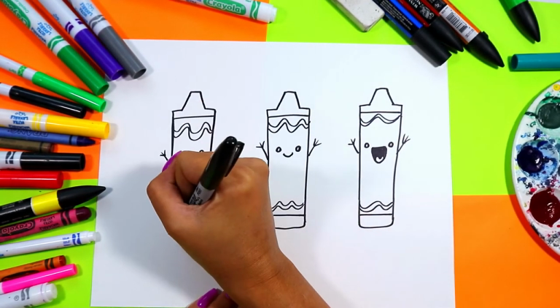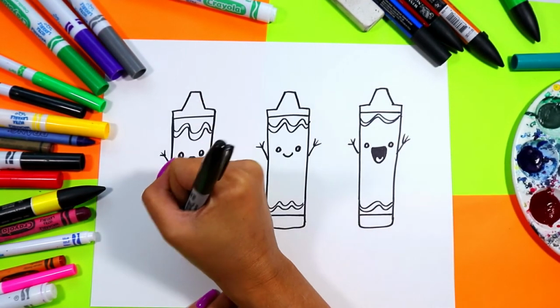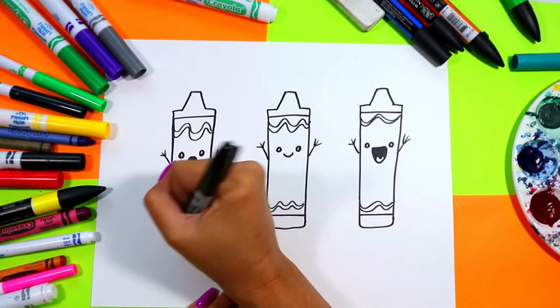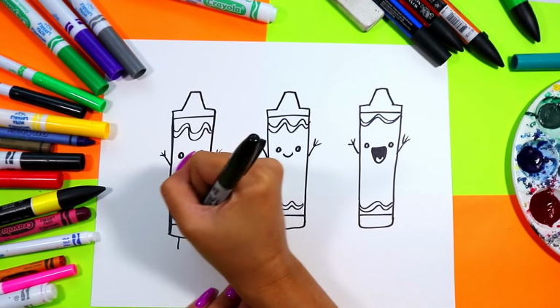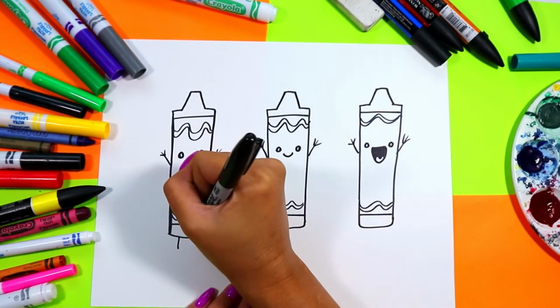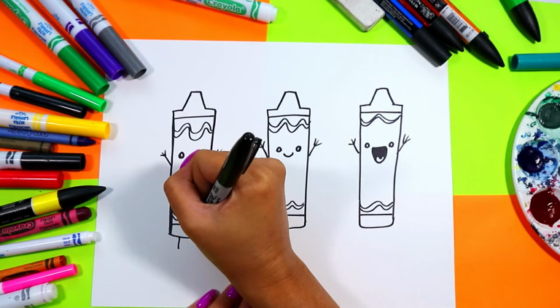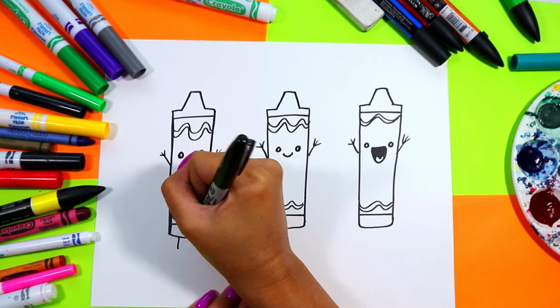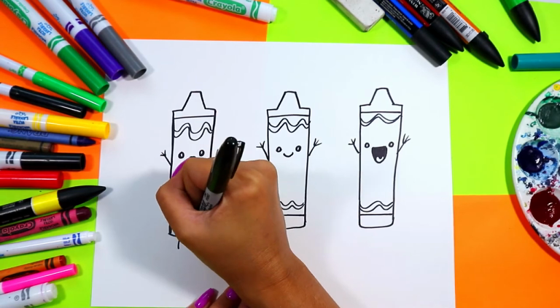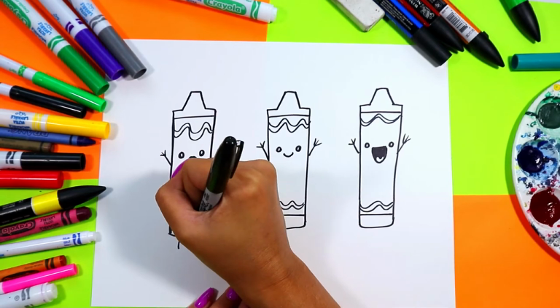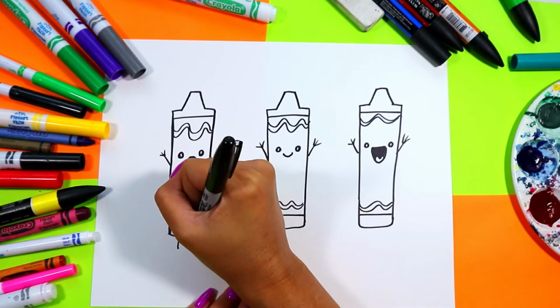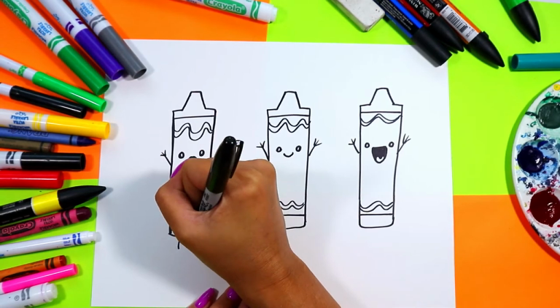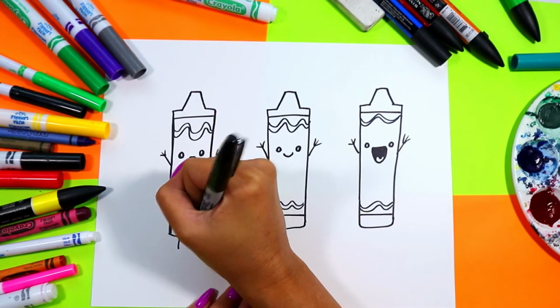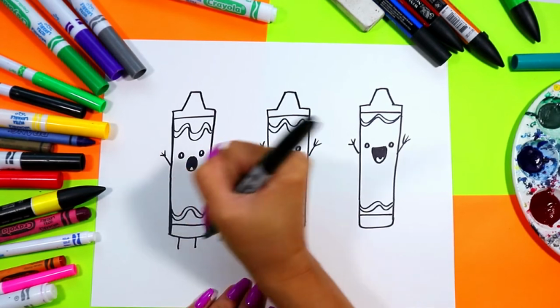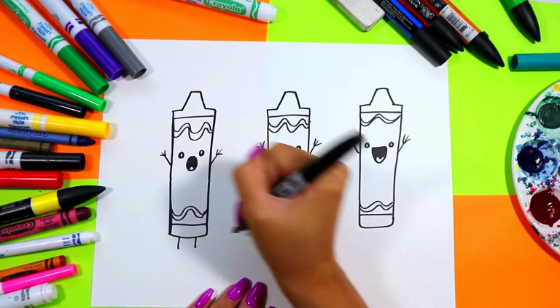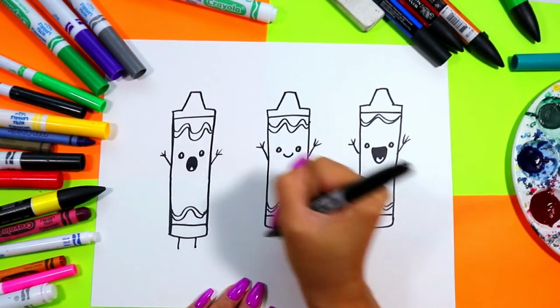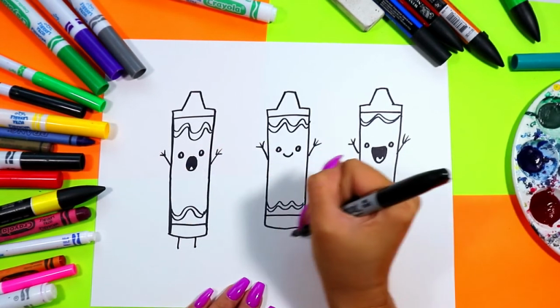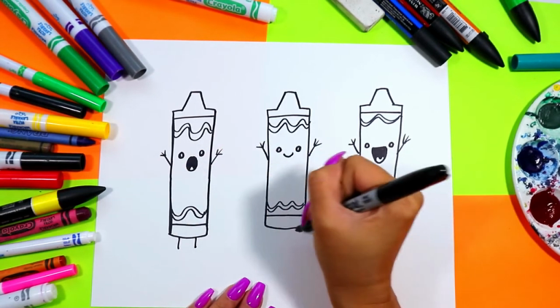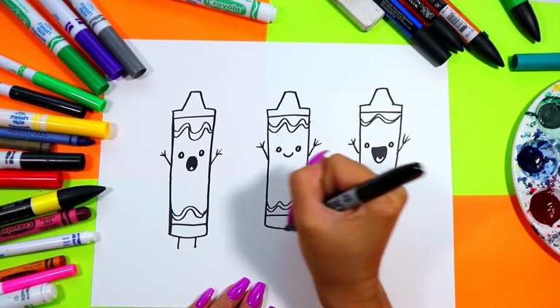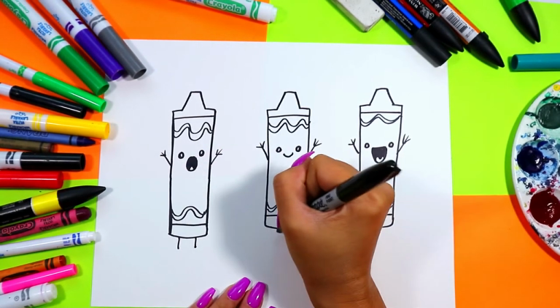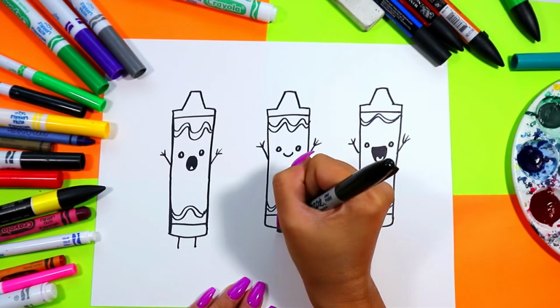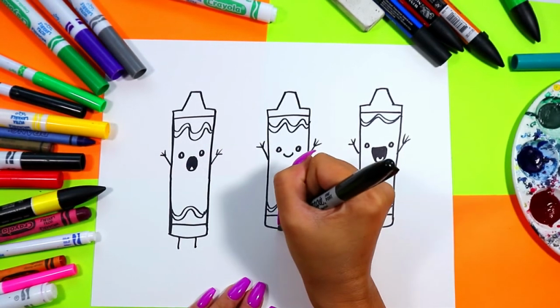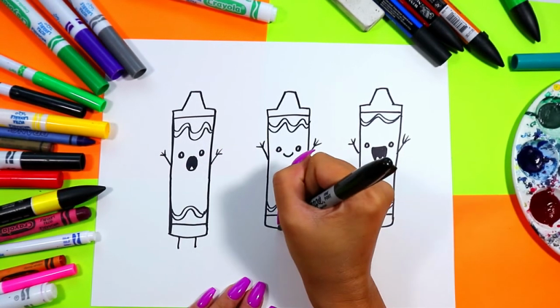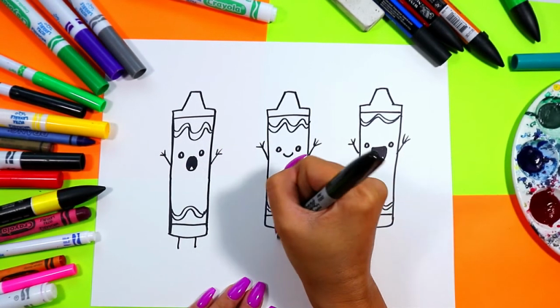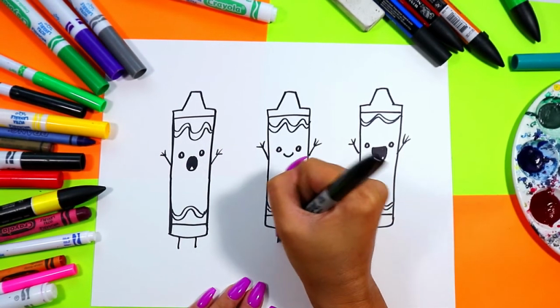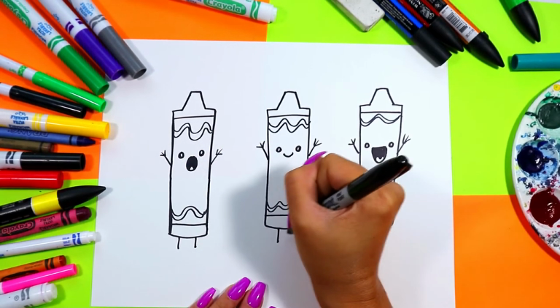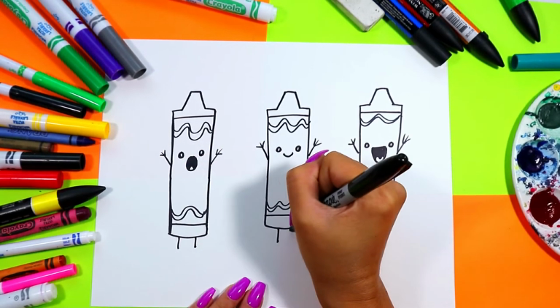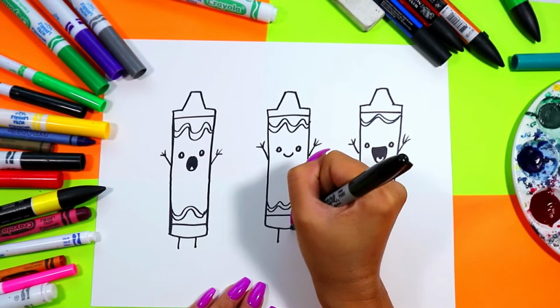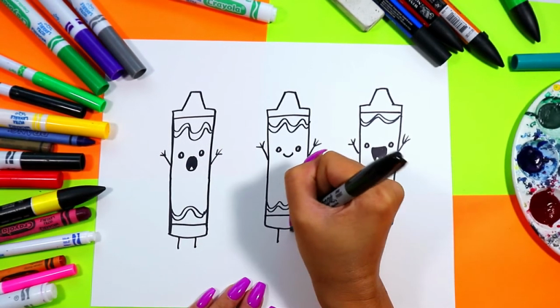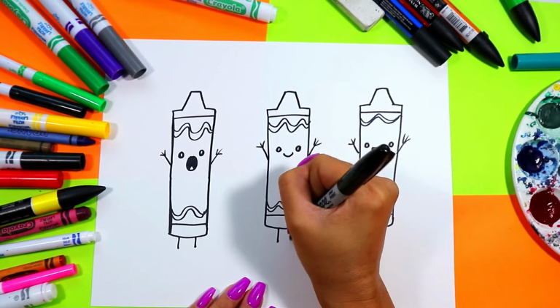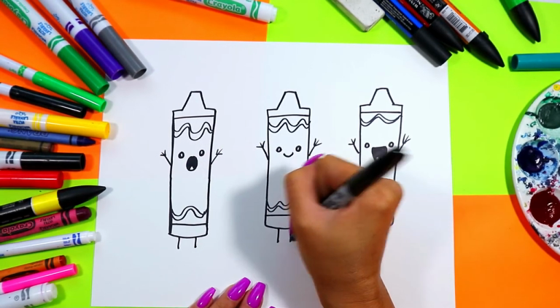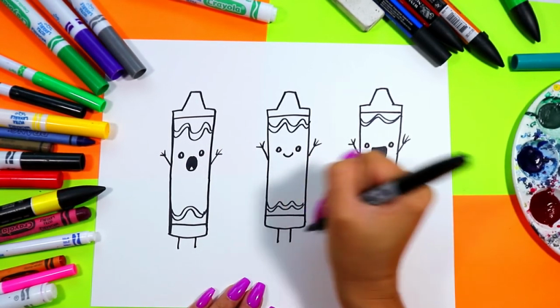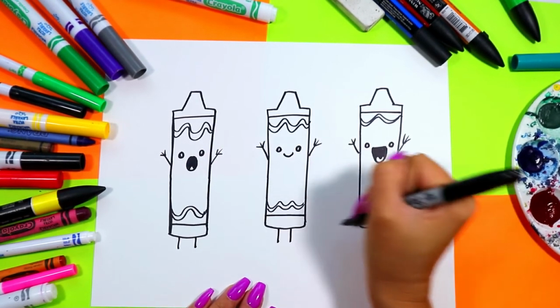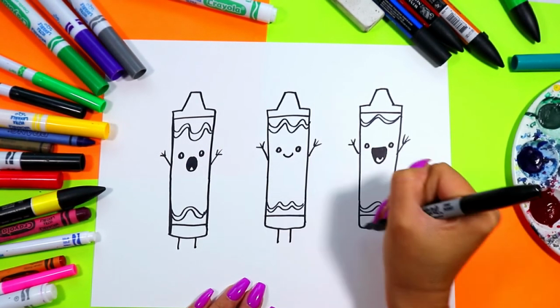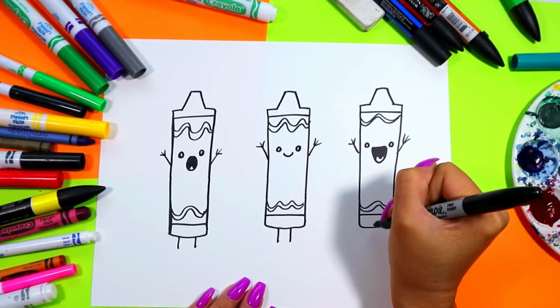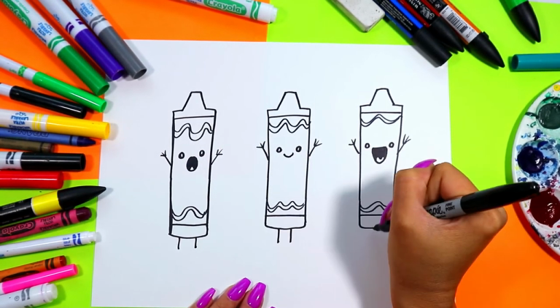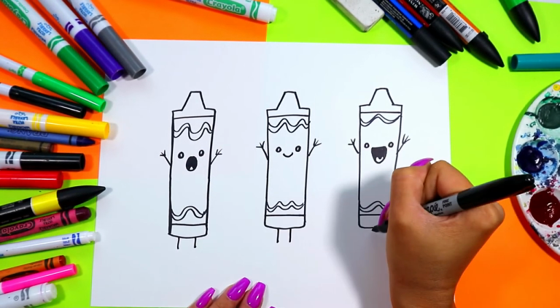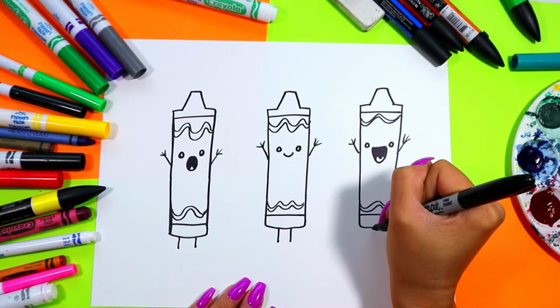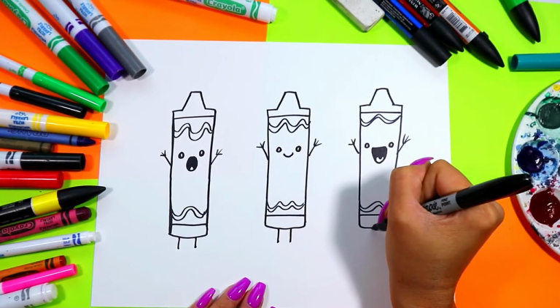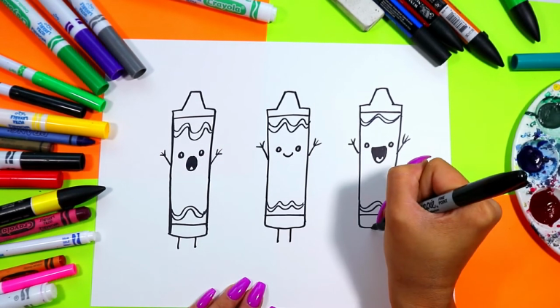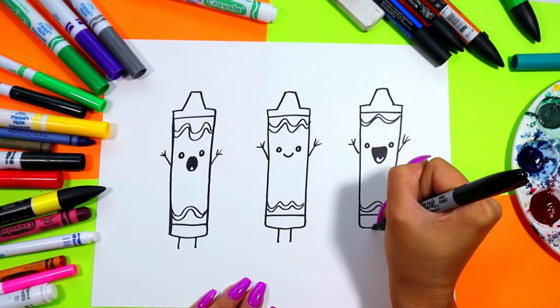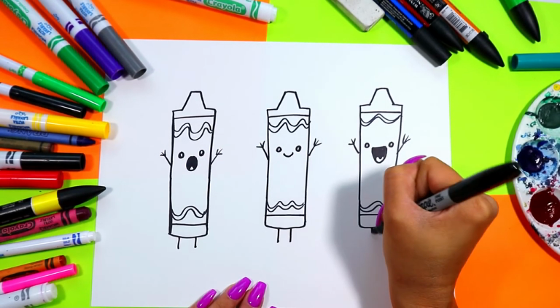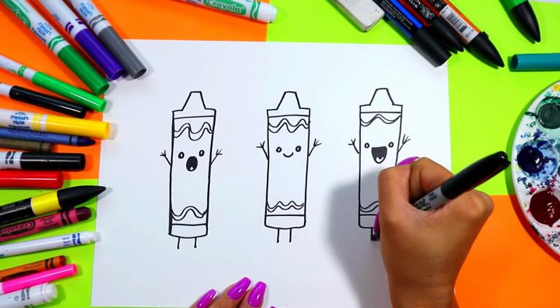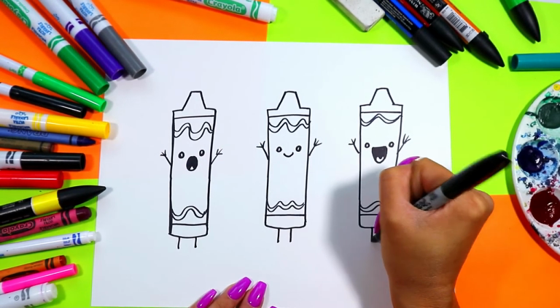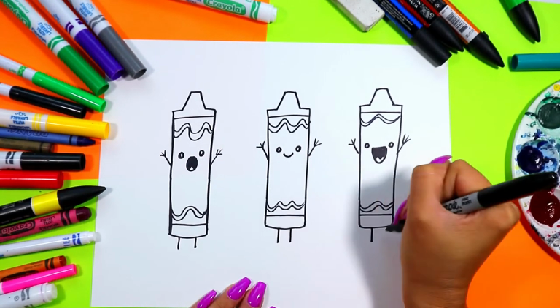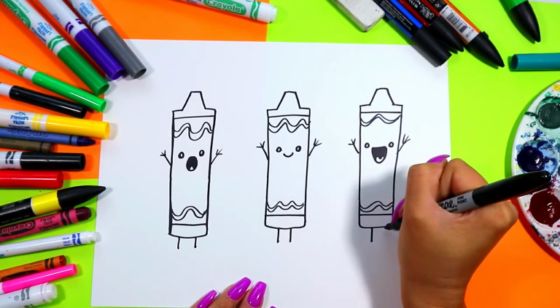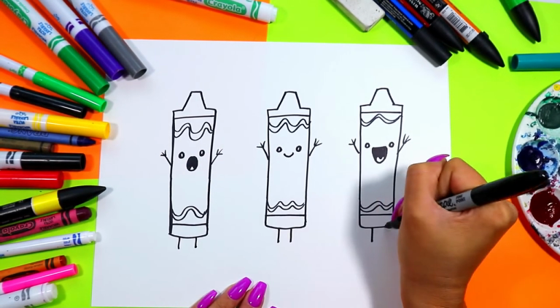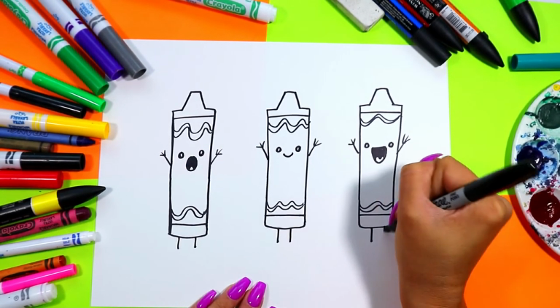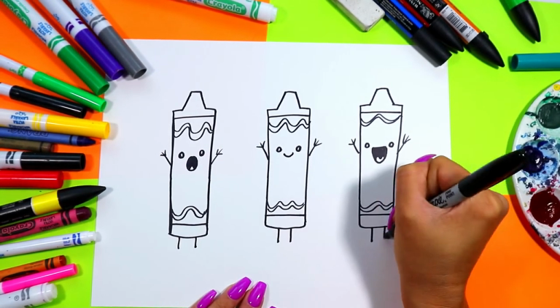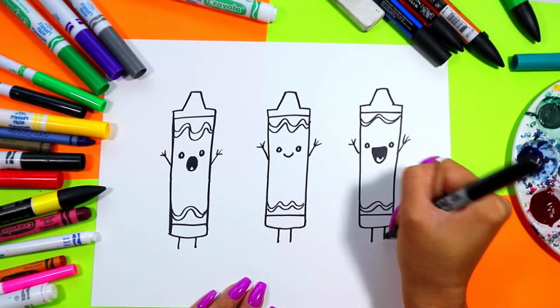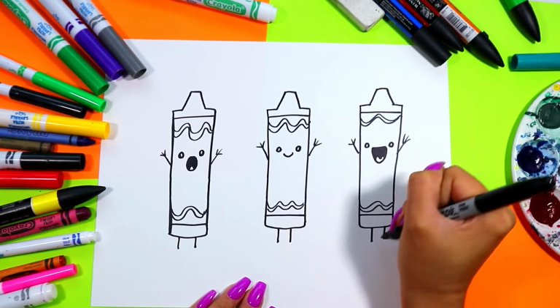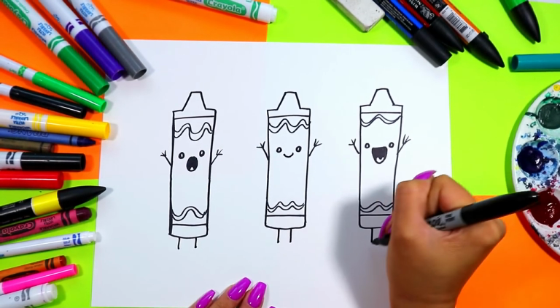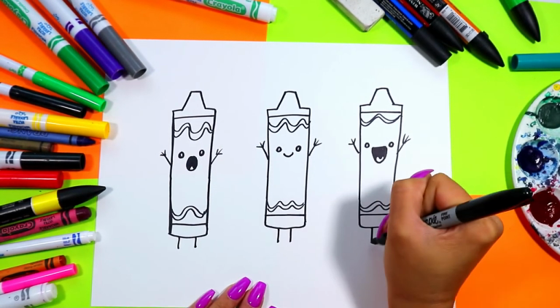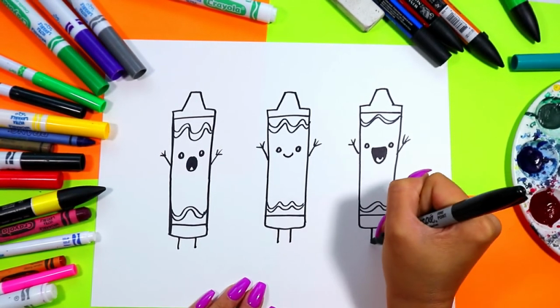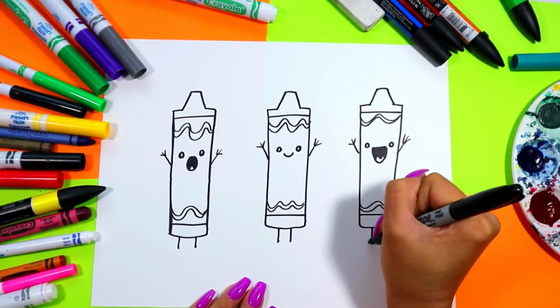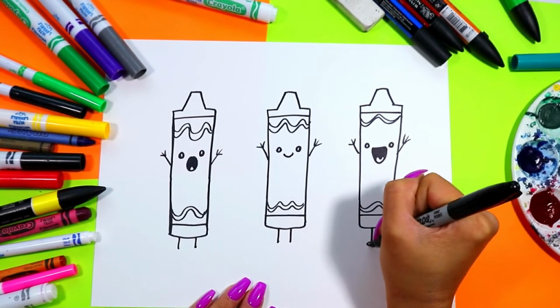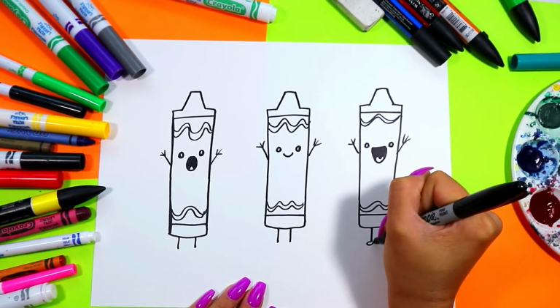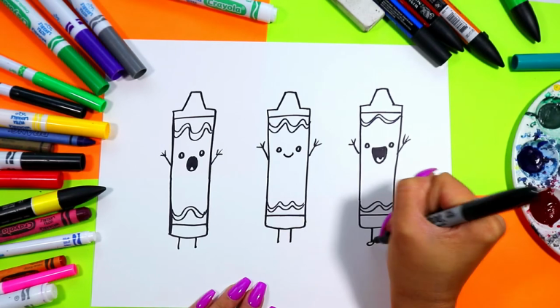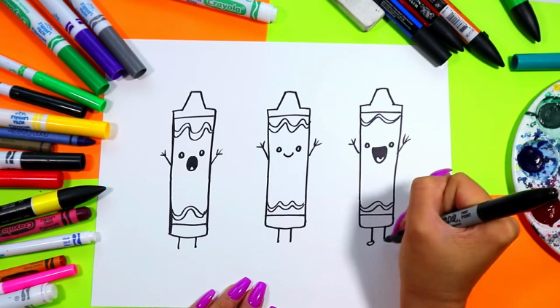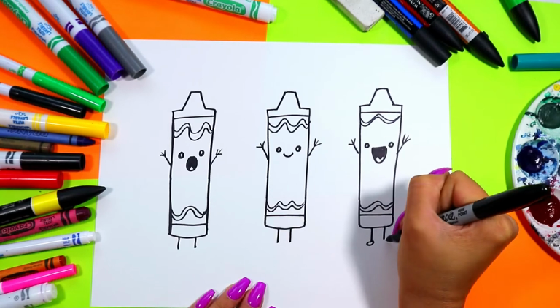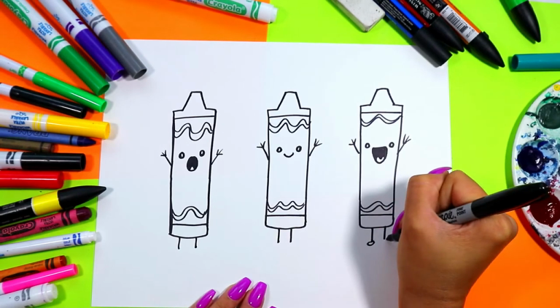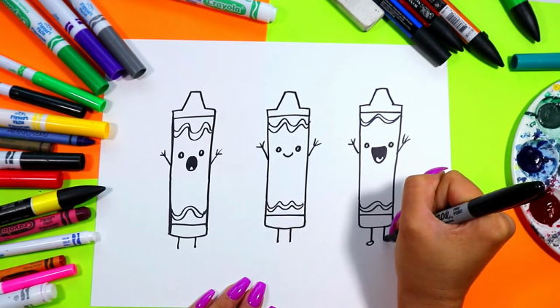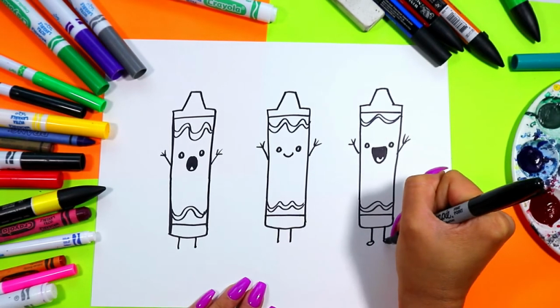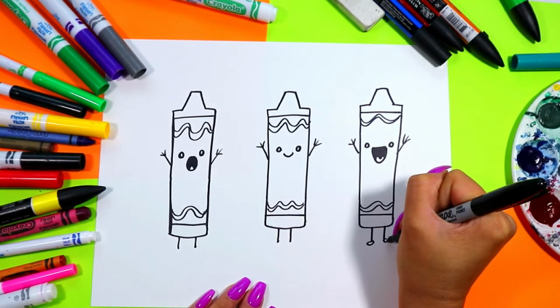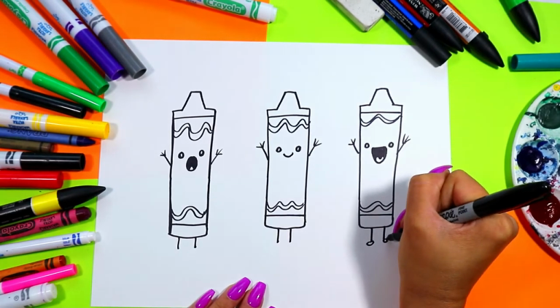Give all your little crayons some arms and fingers however you would like, and you can also give them some legs and some feet as well.